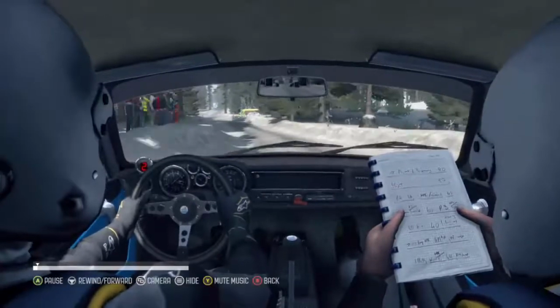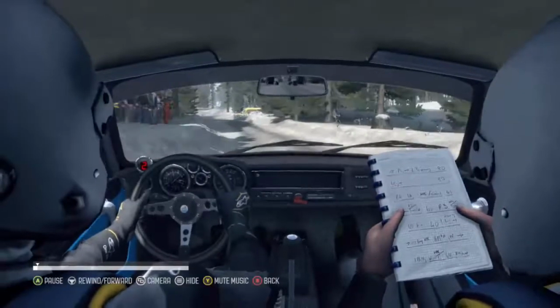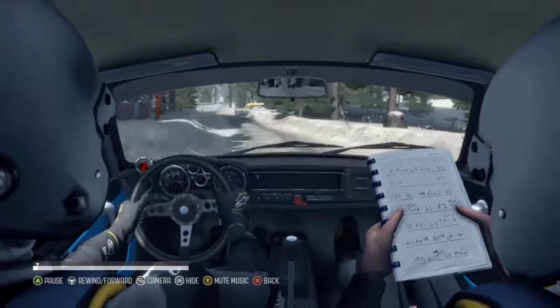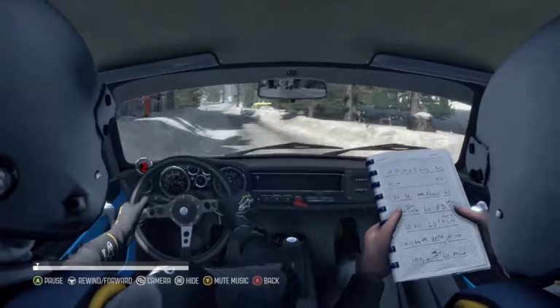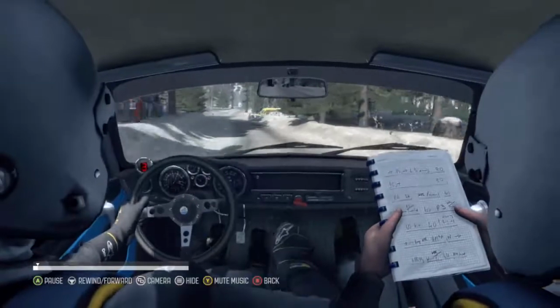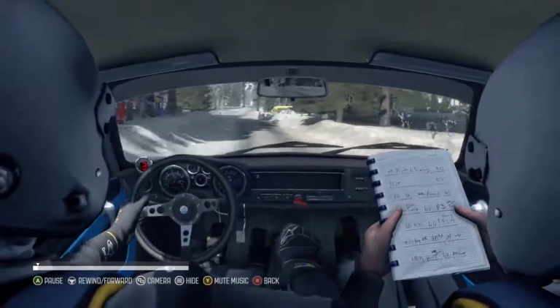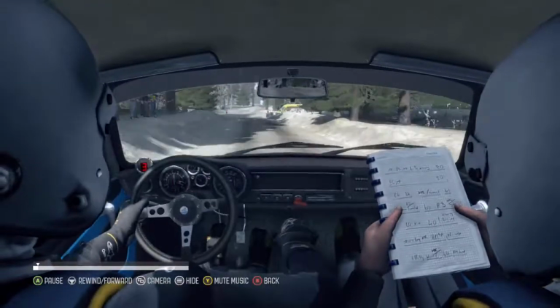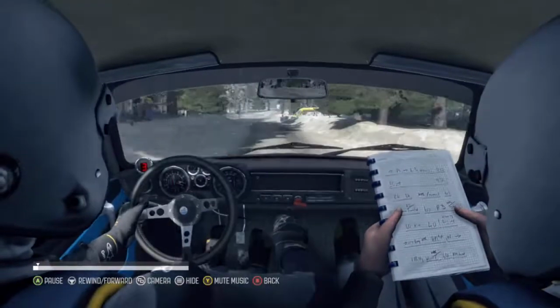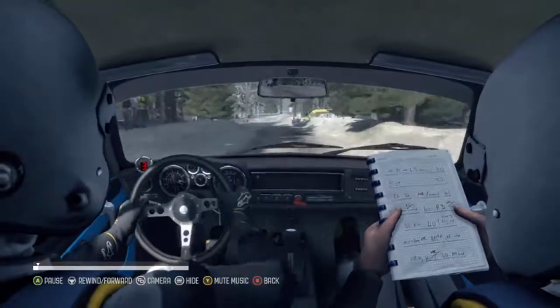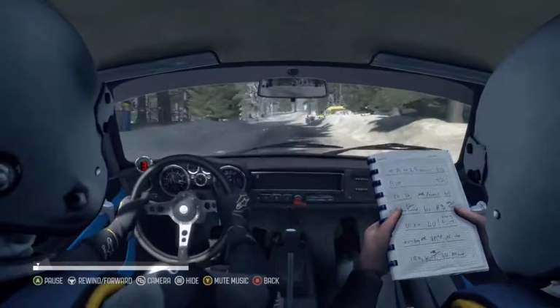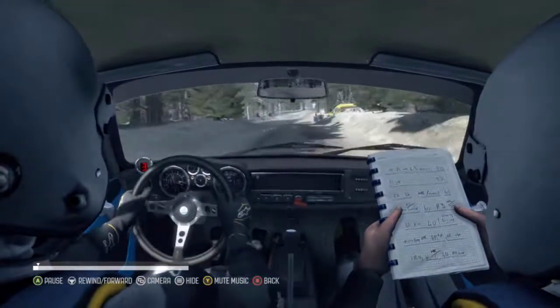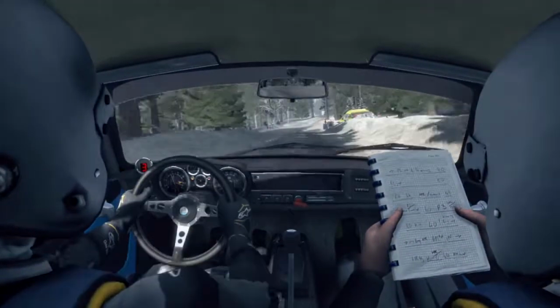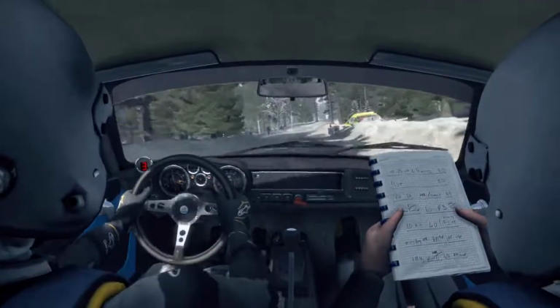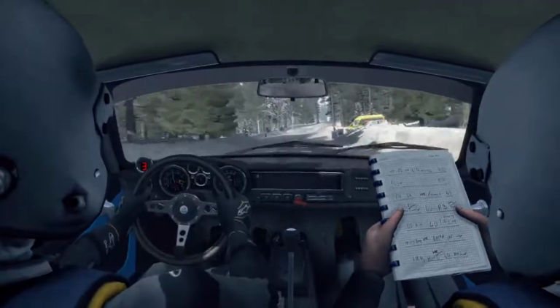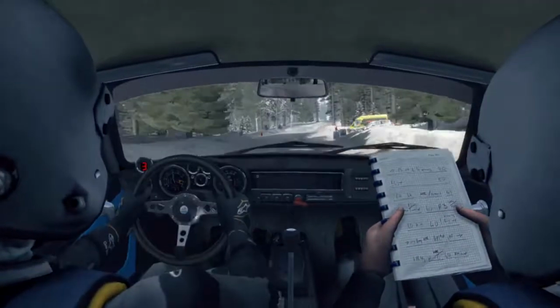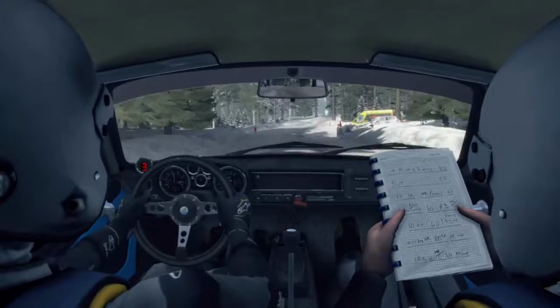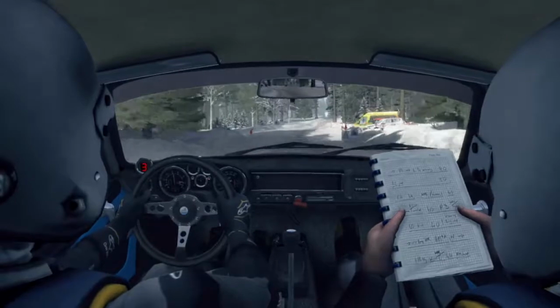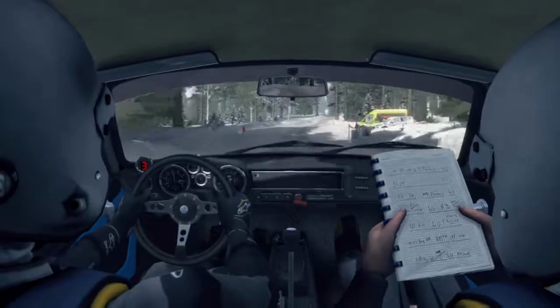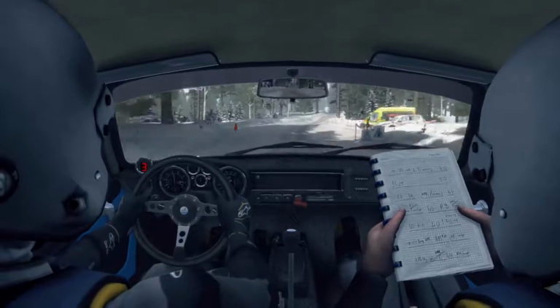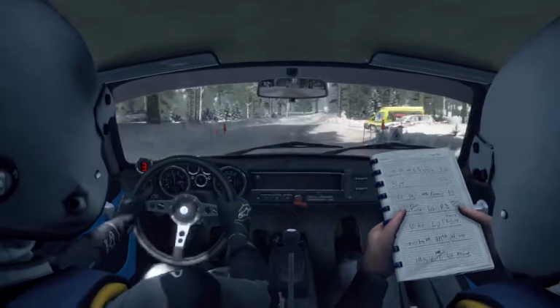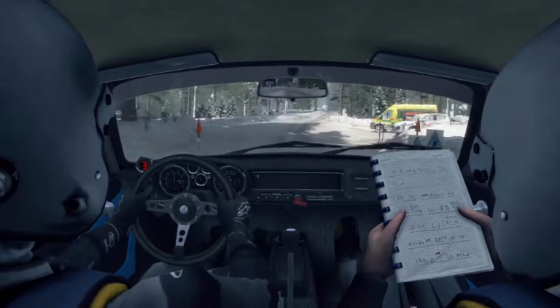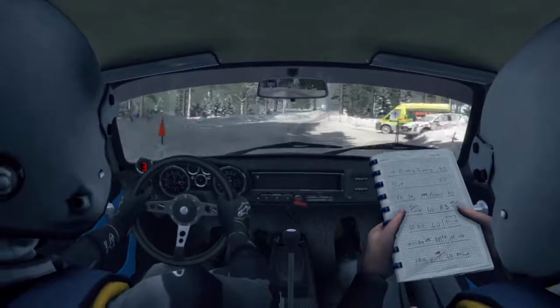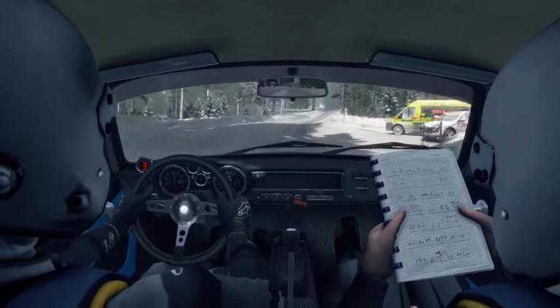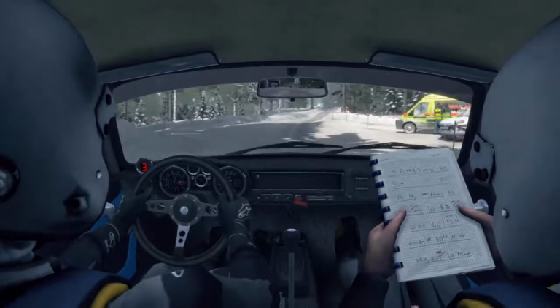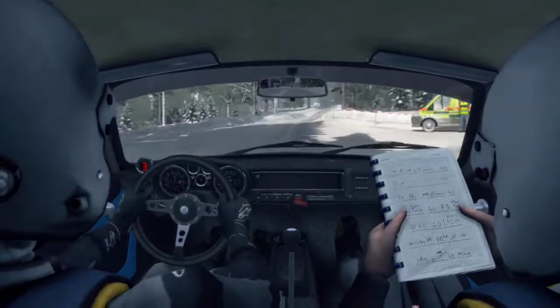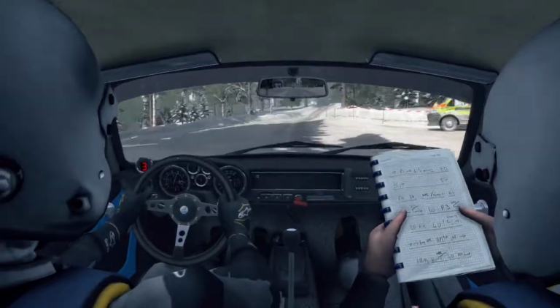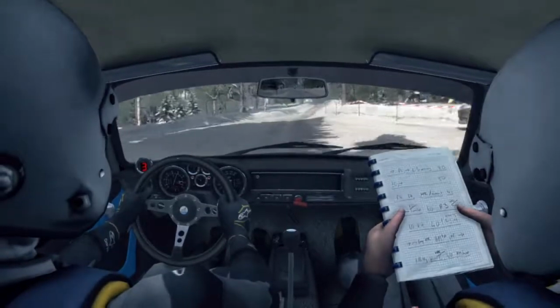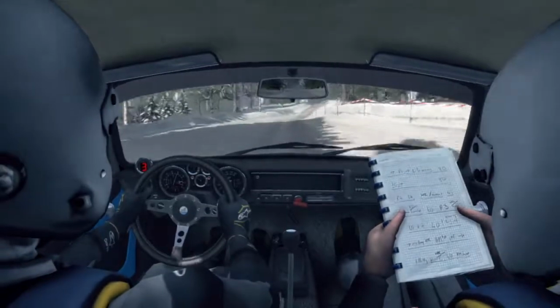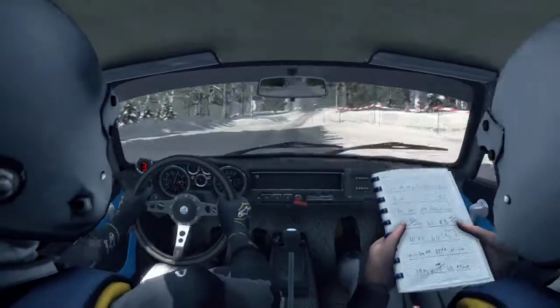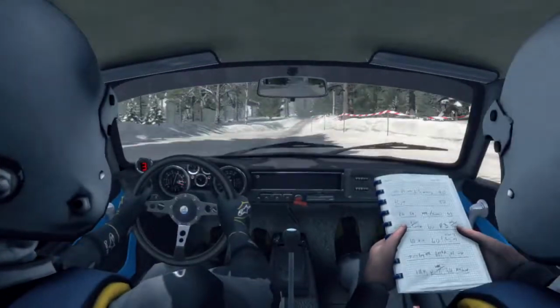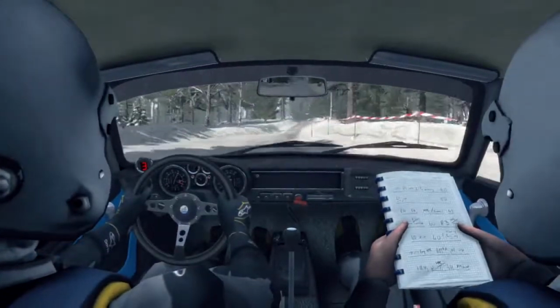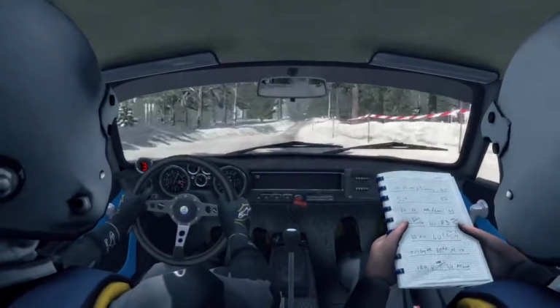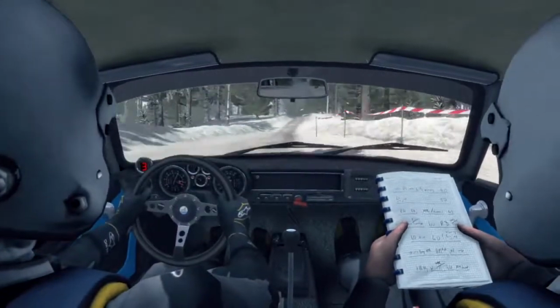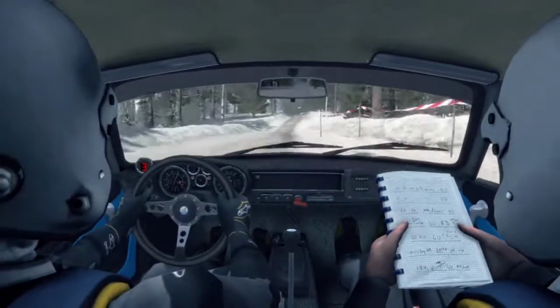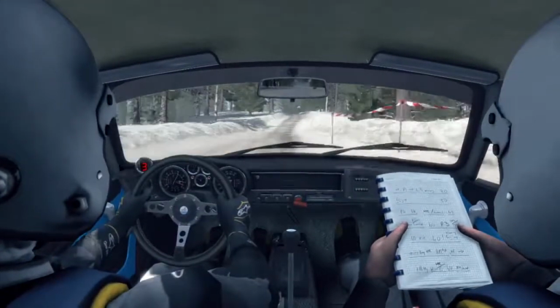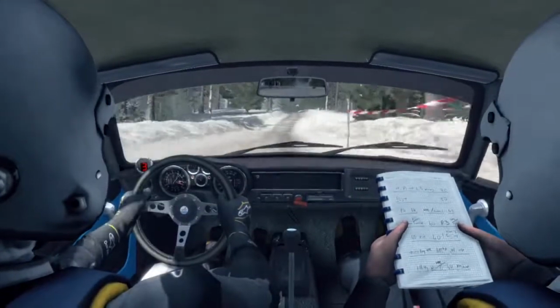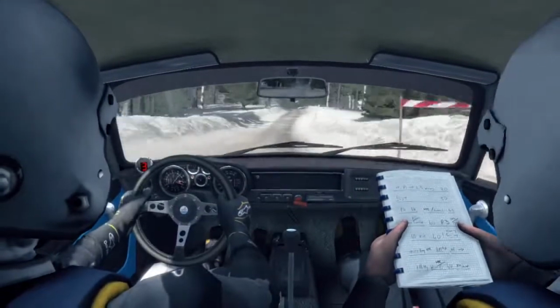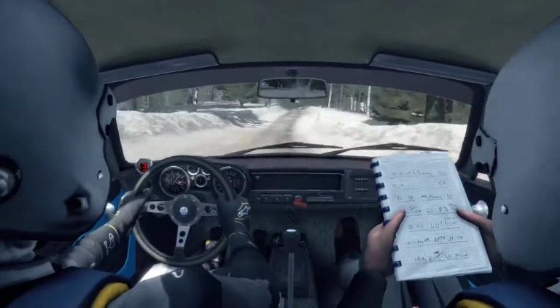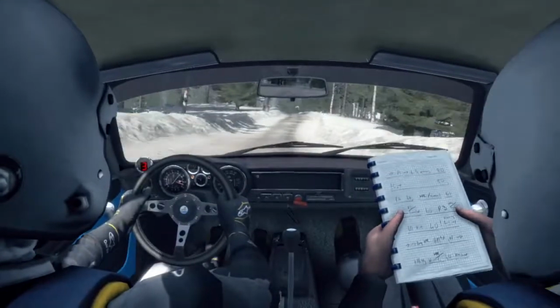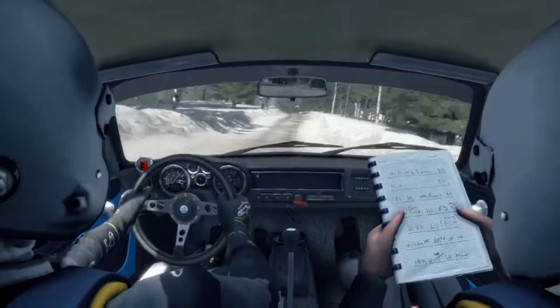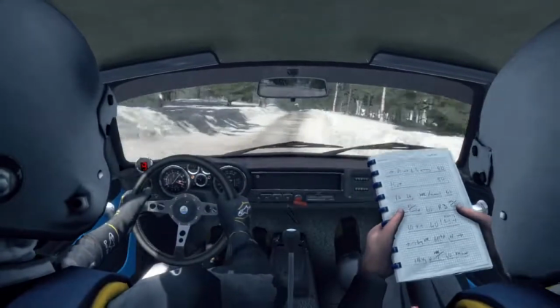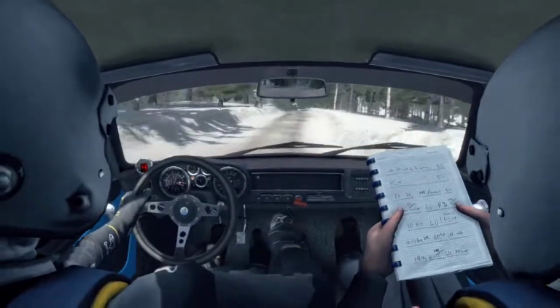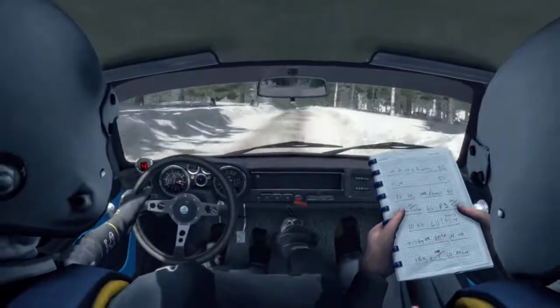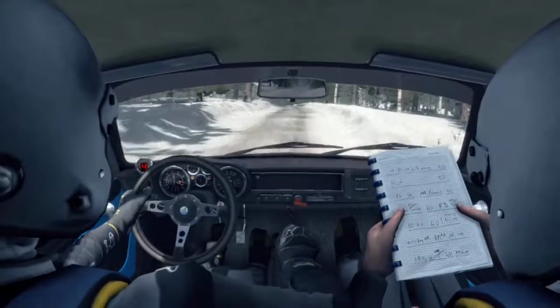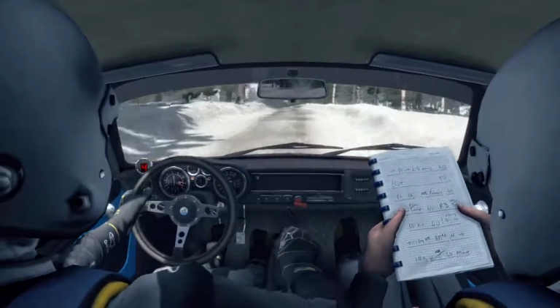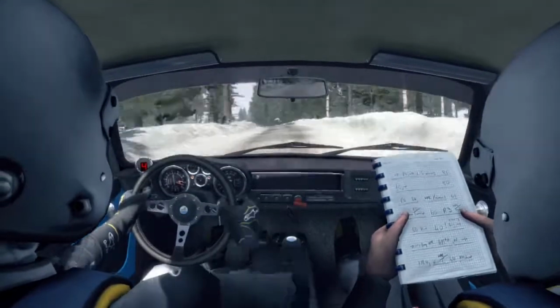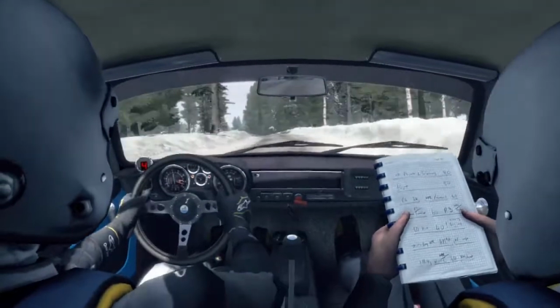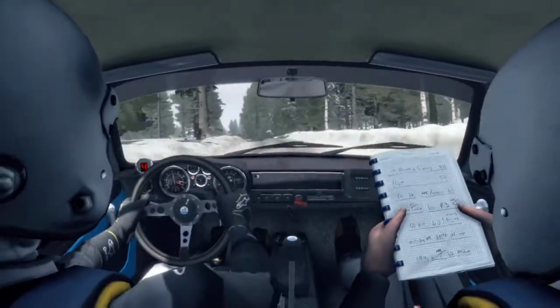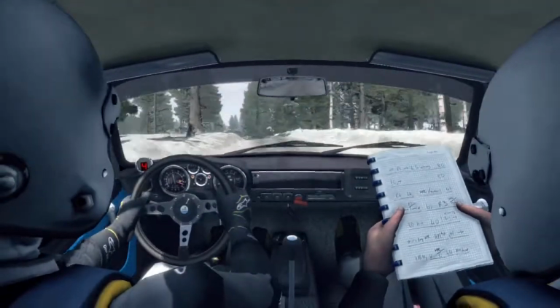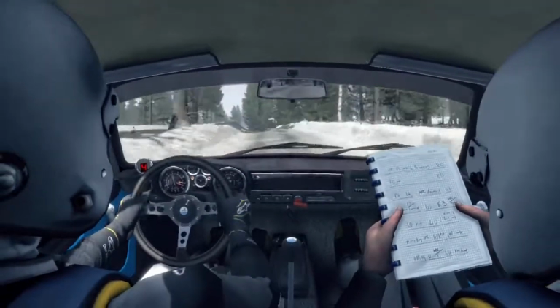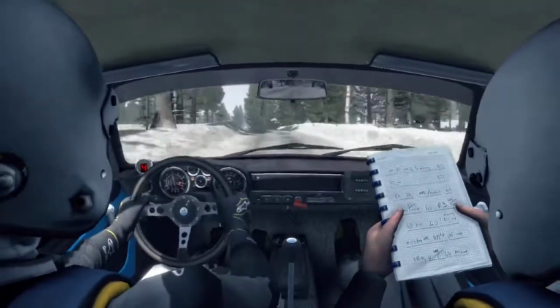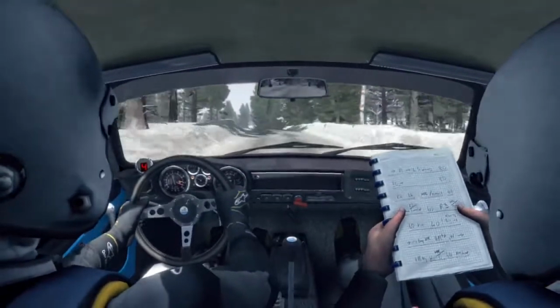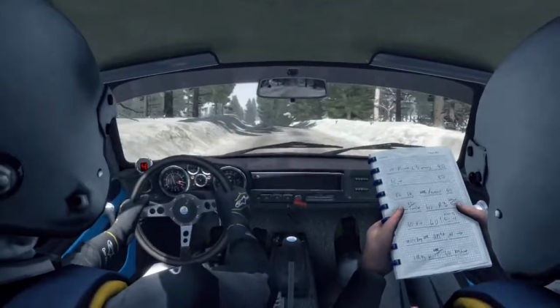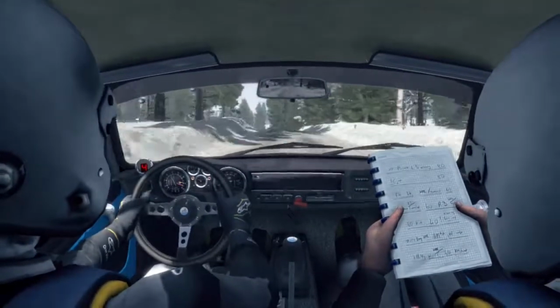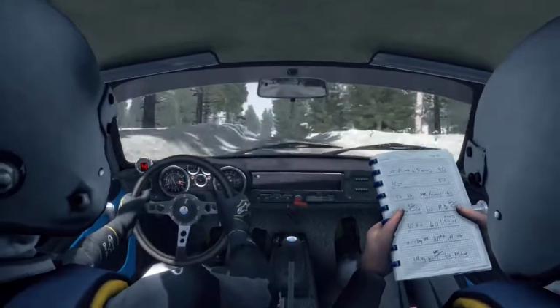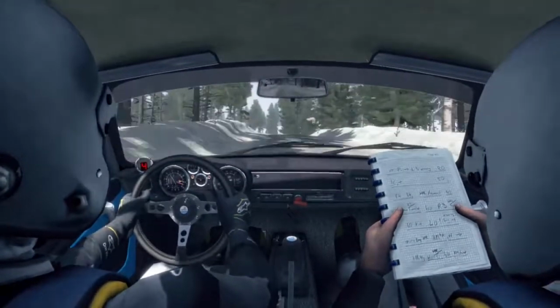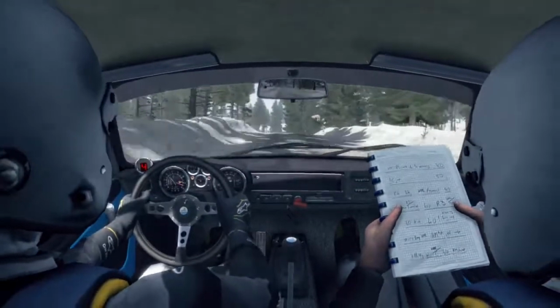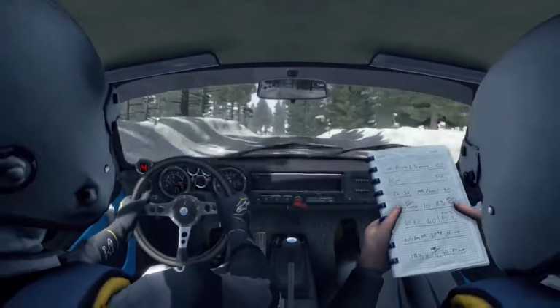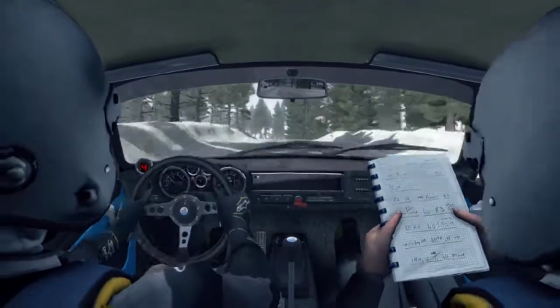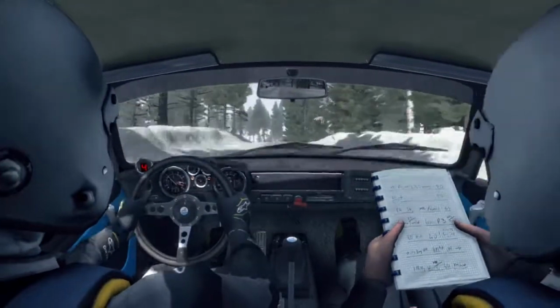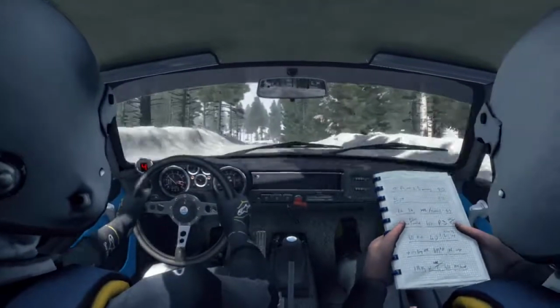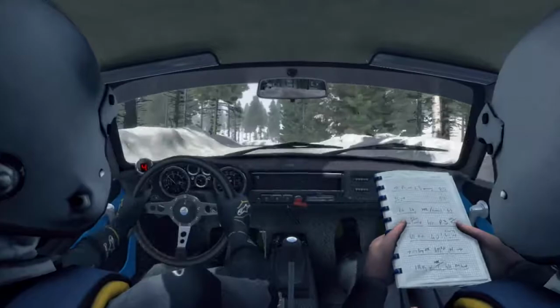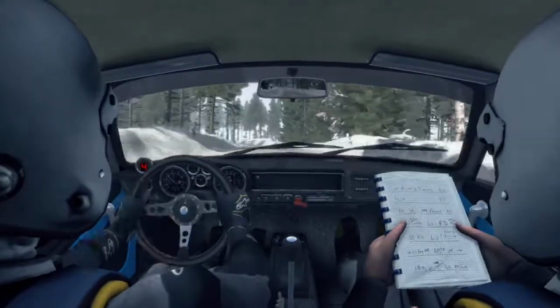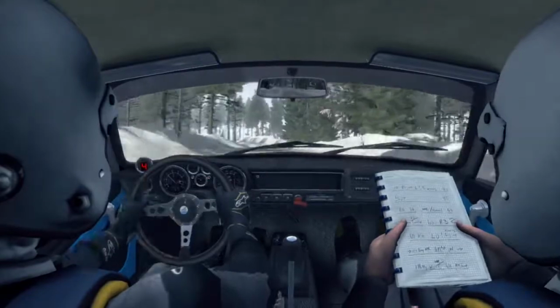Right 5, crest, one dip, into left 5 over crest, 60, left 4 longer.